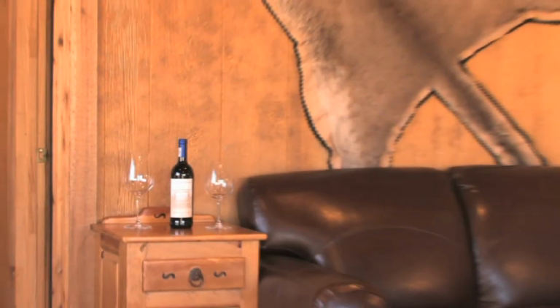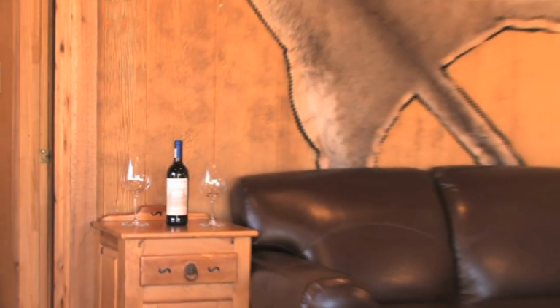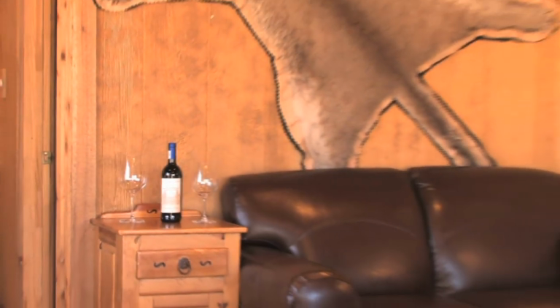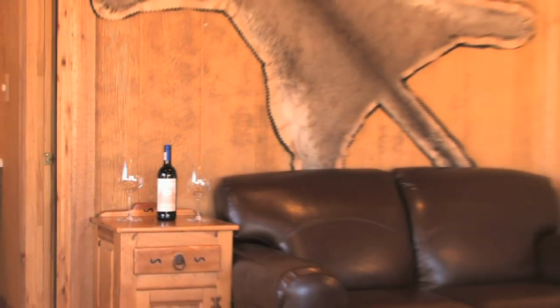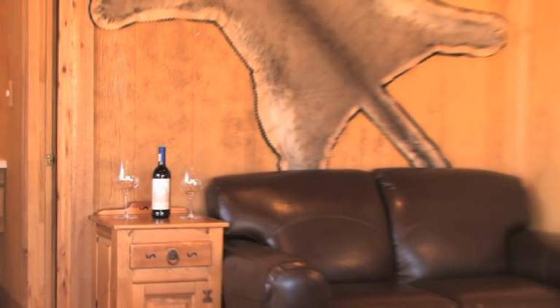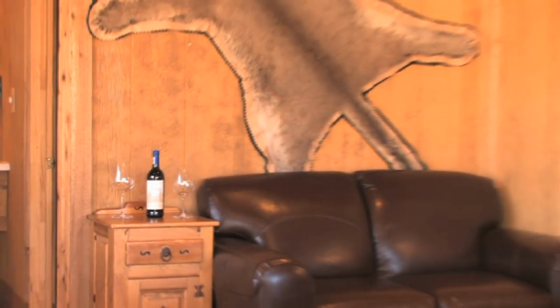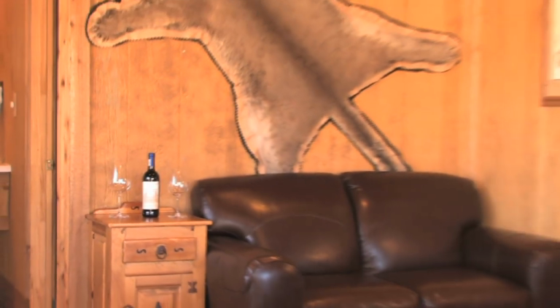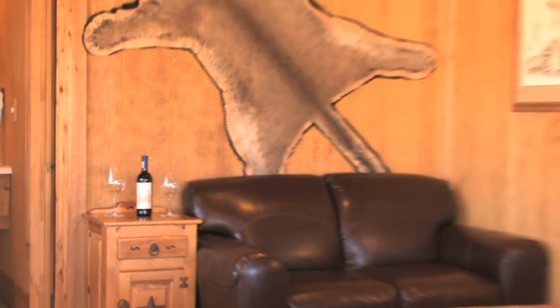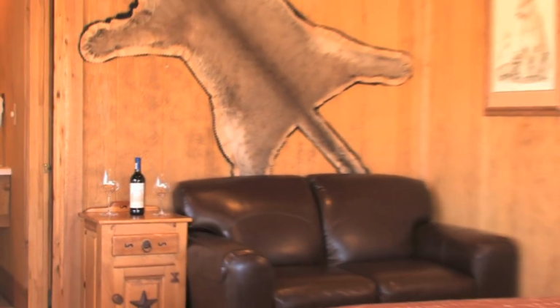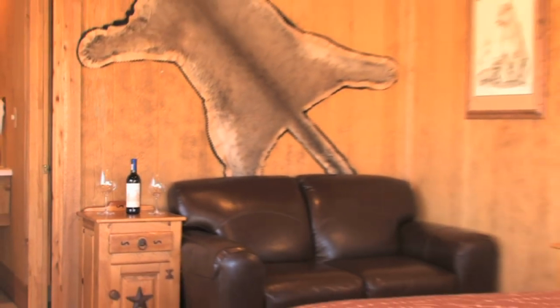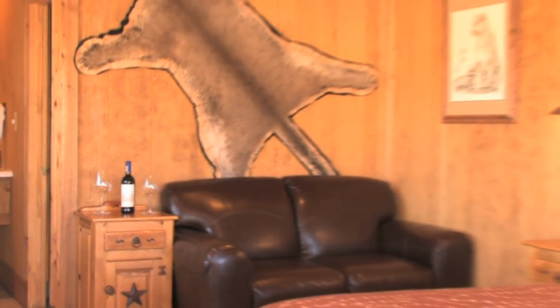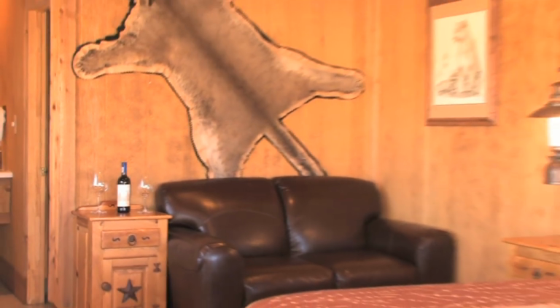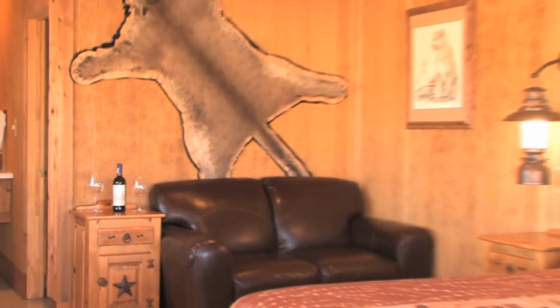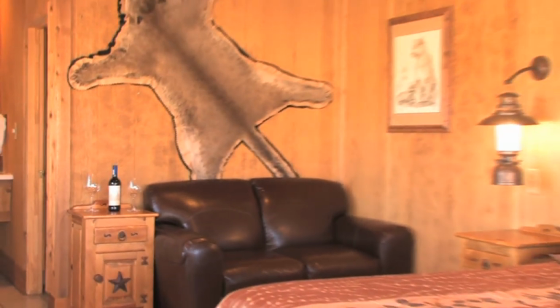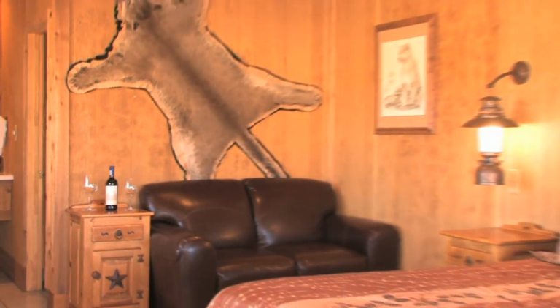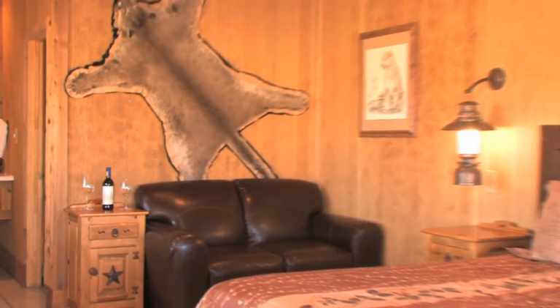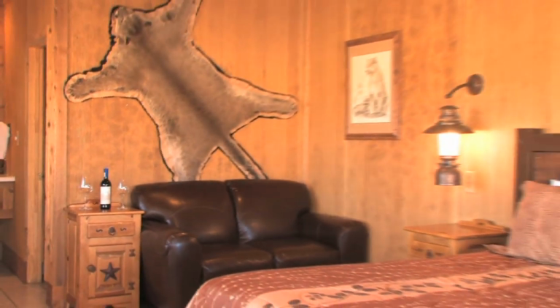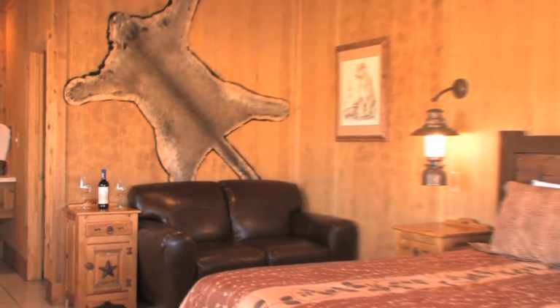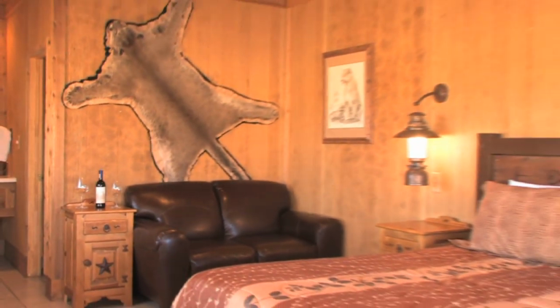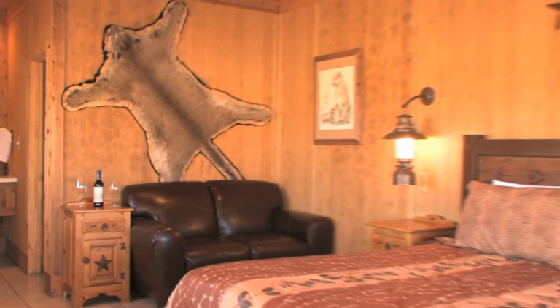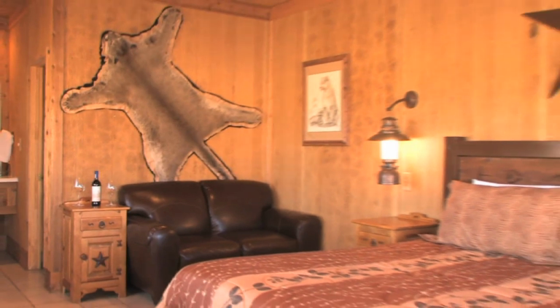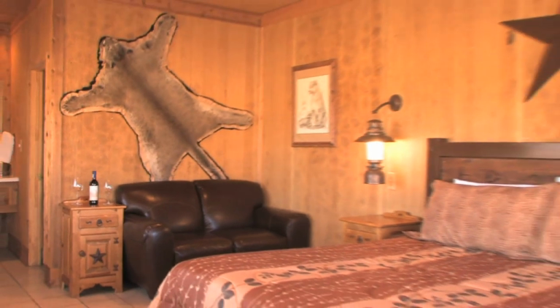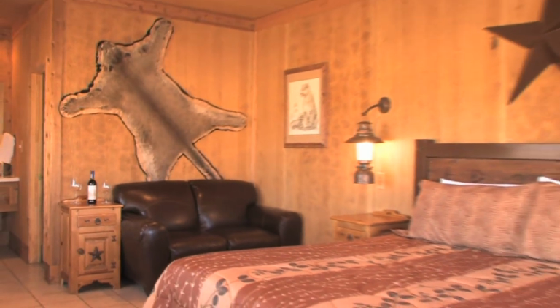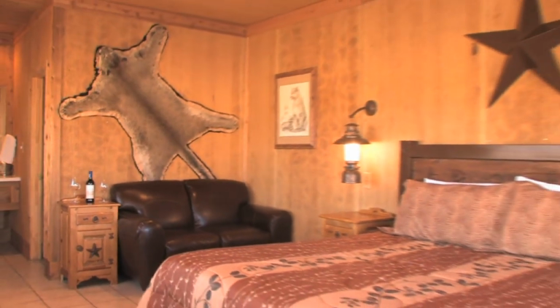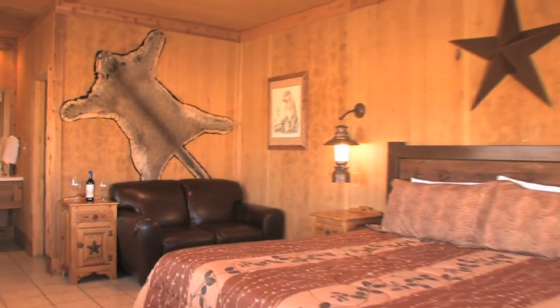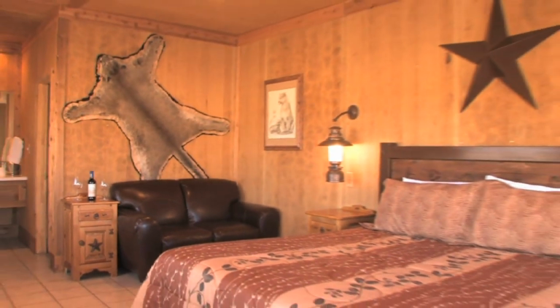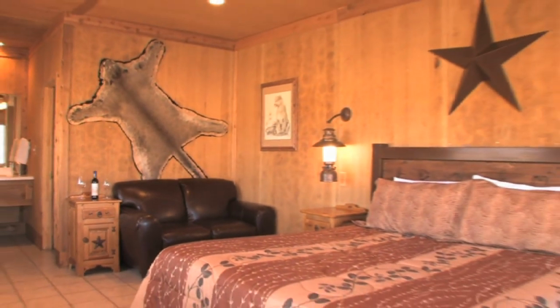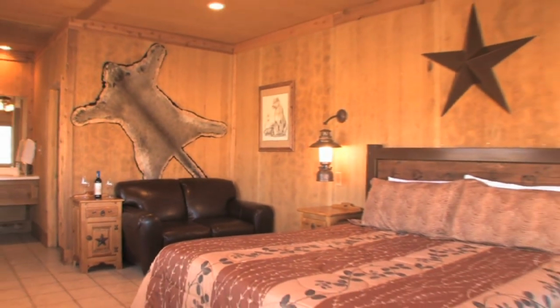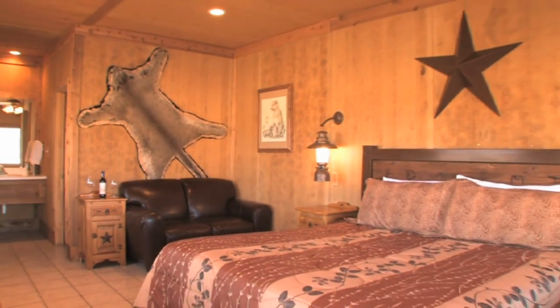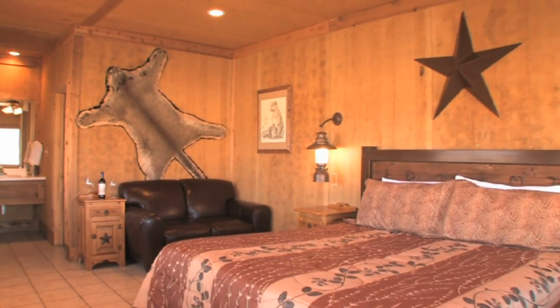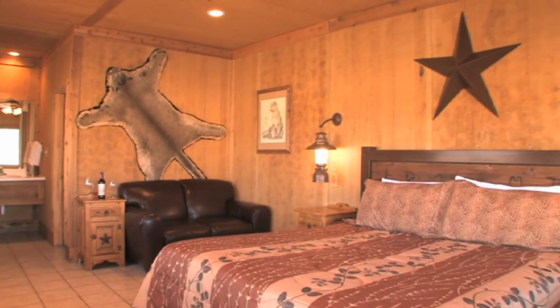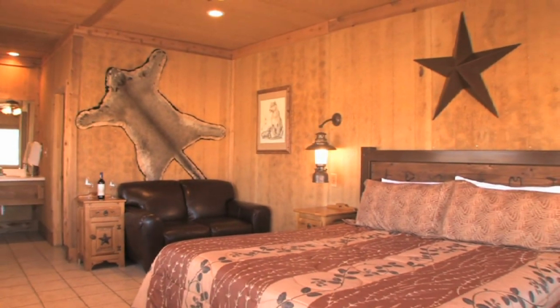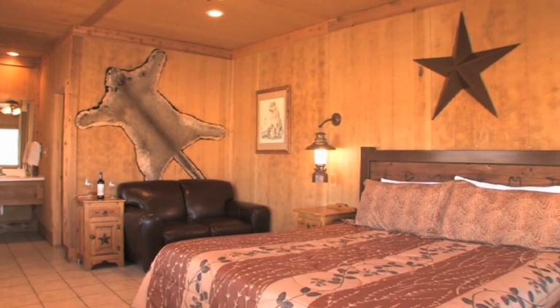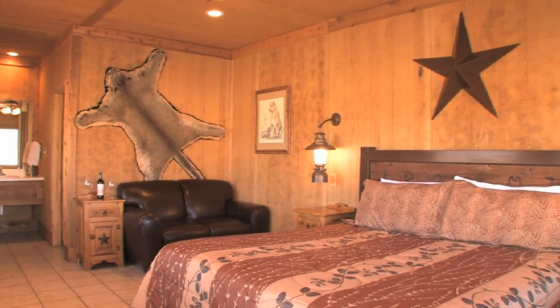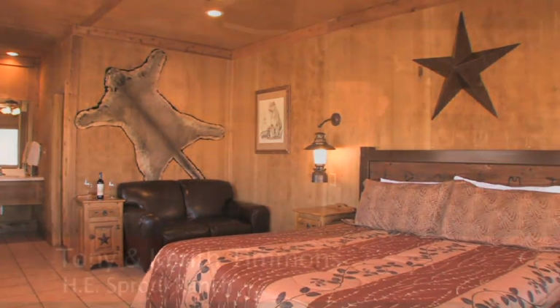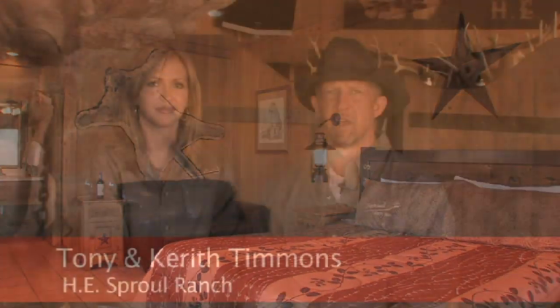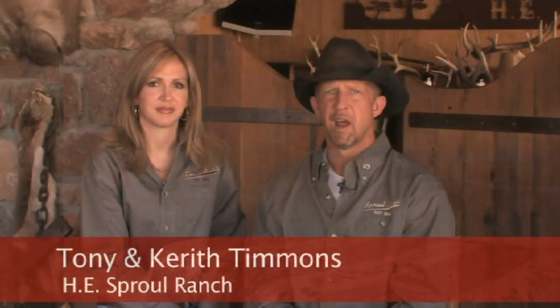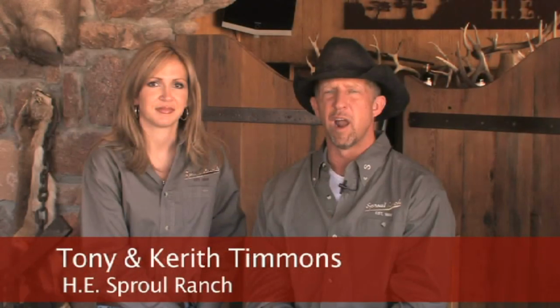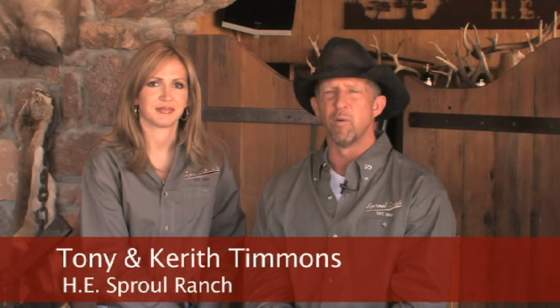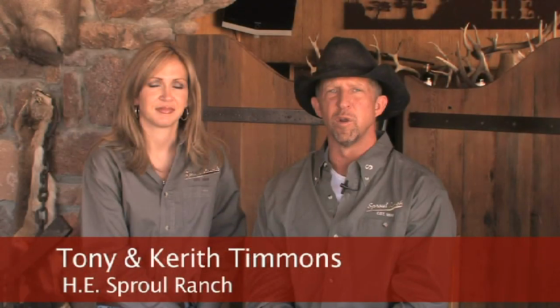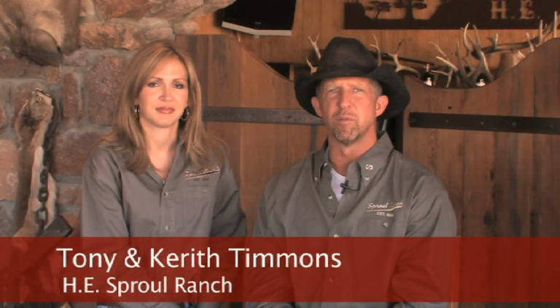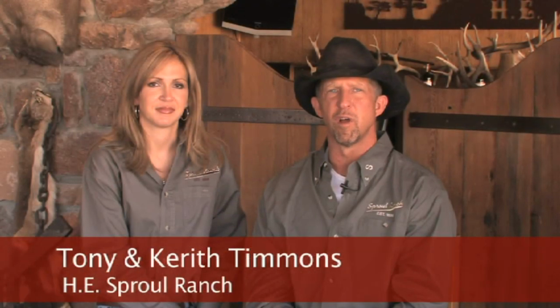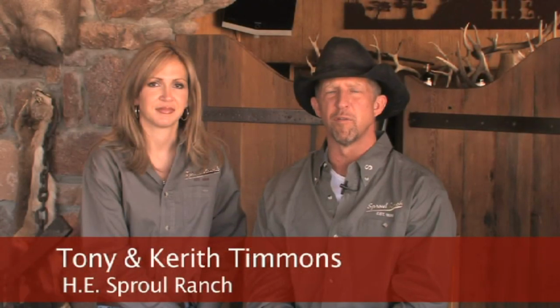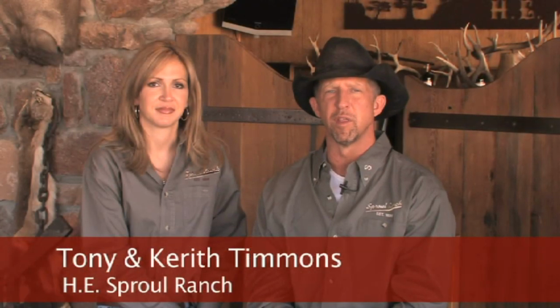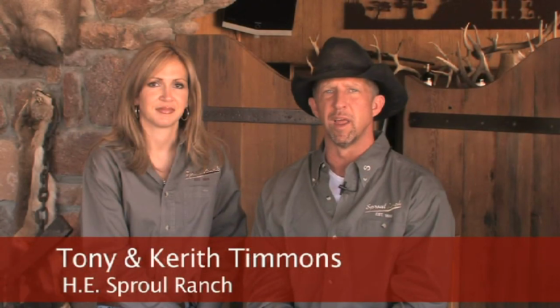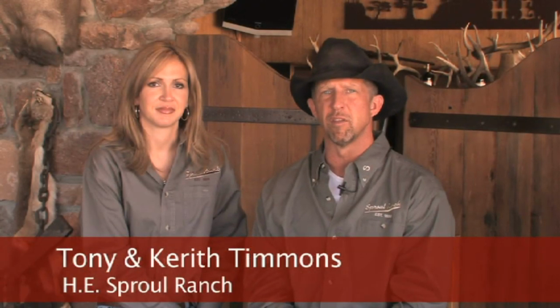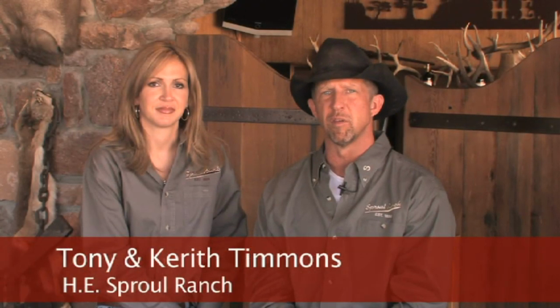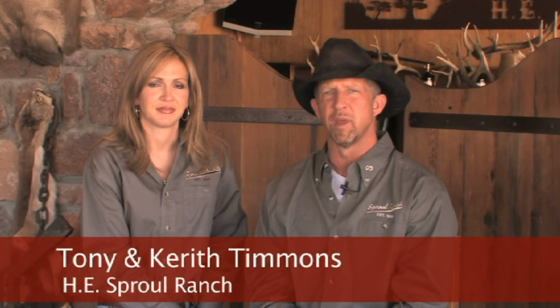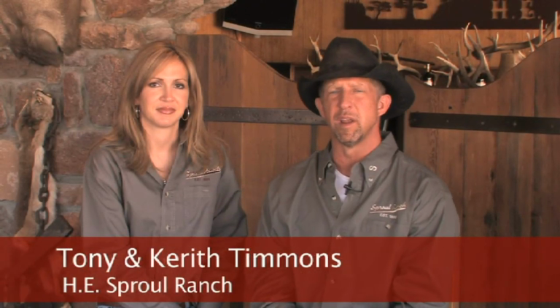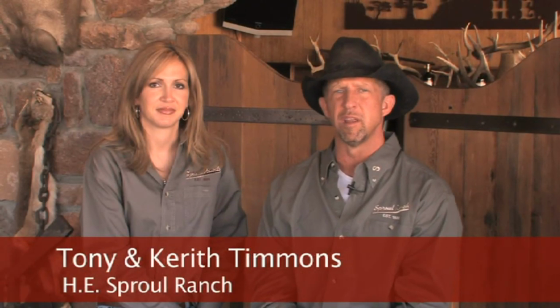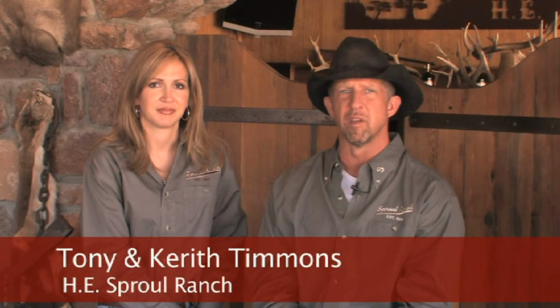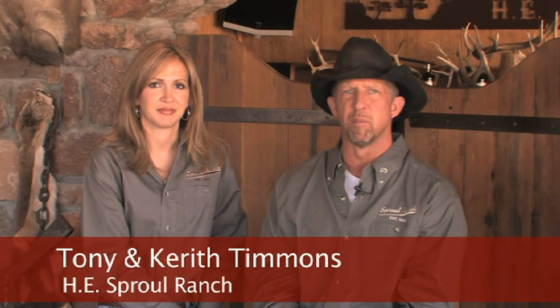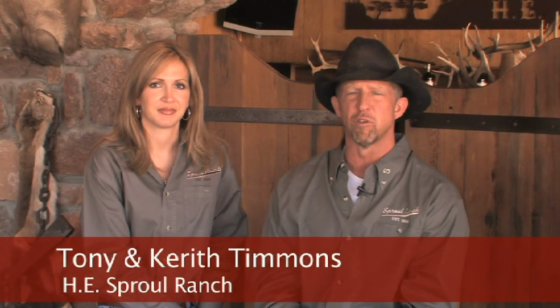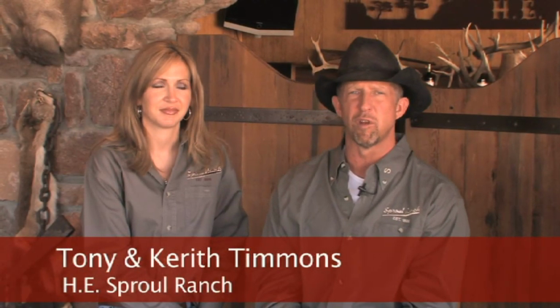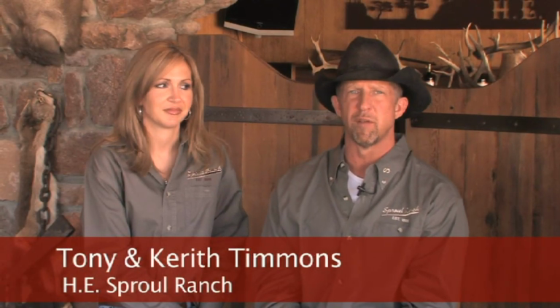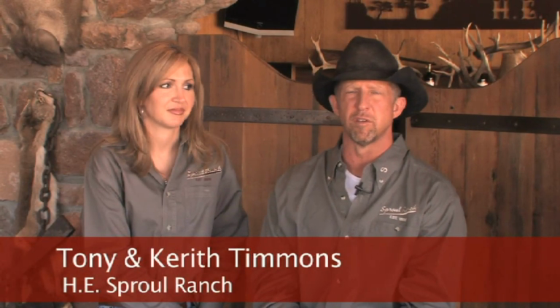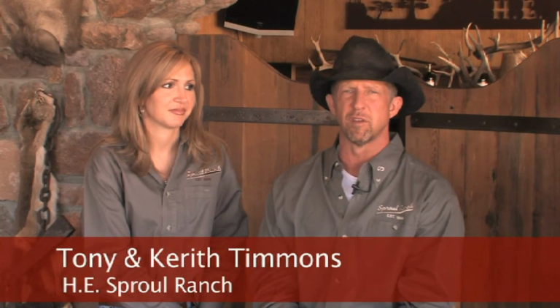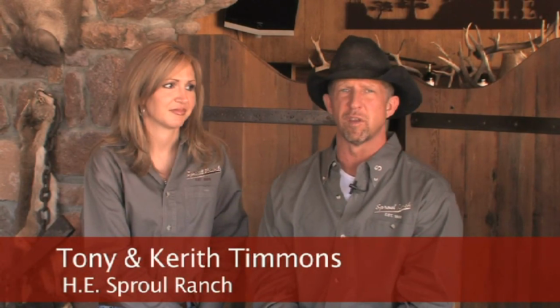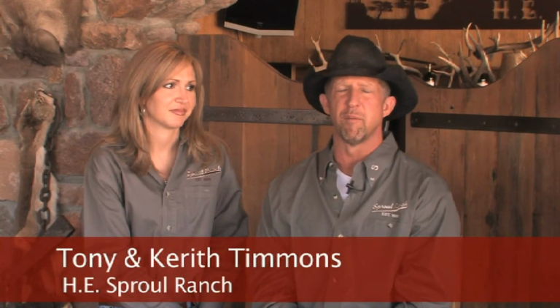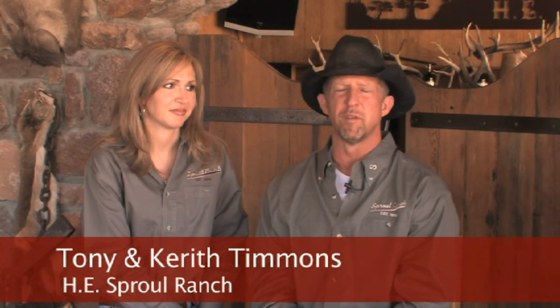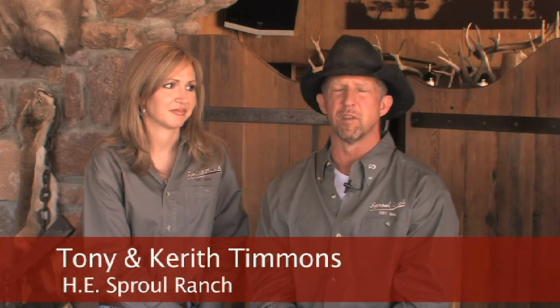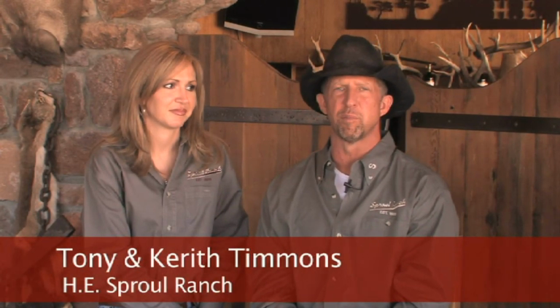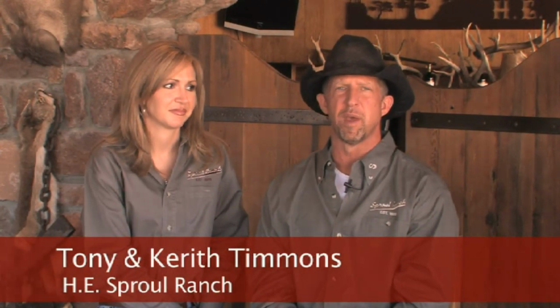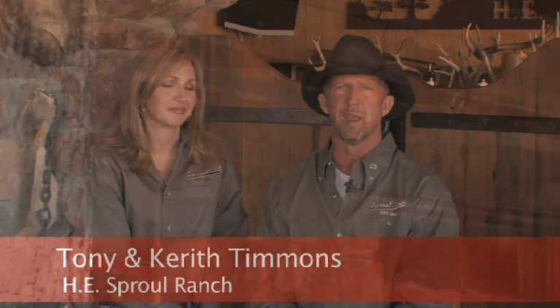Each hunter can expect their own private suite when they have a hunt here at the H.E. Sproul Ranch. Our rooms offer the latest amenities that most travelers have come to expect.